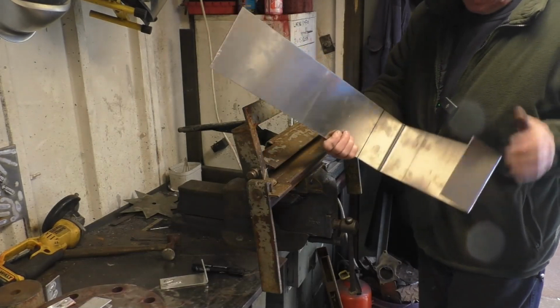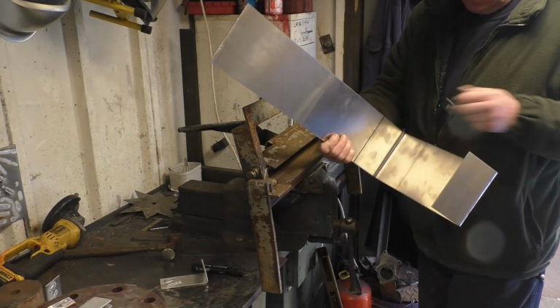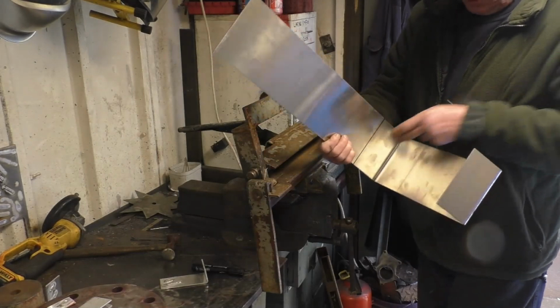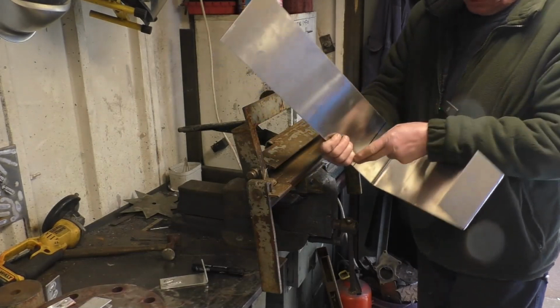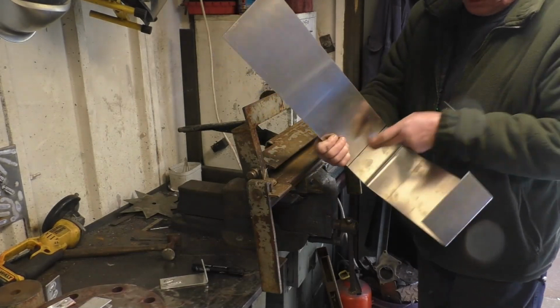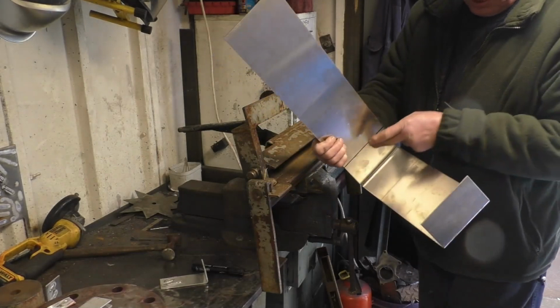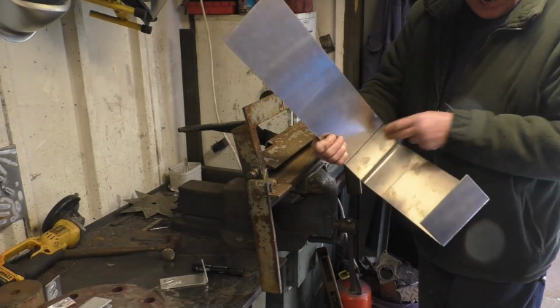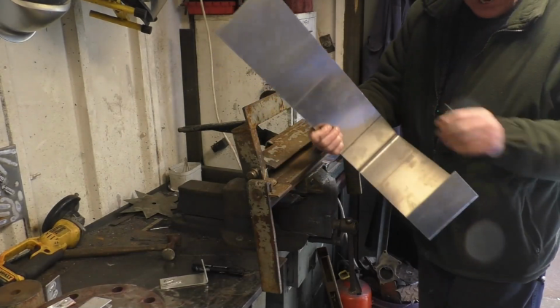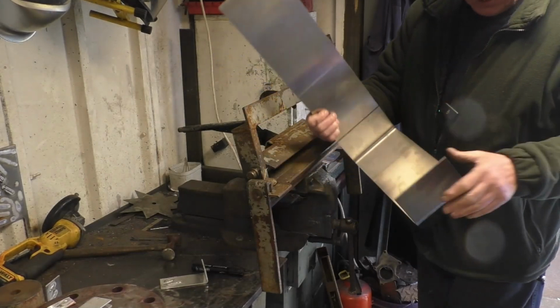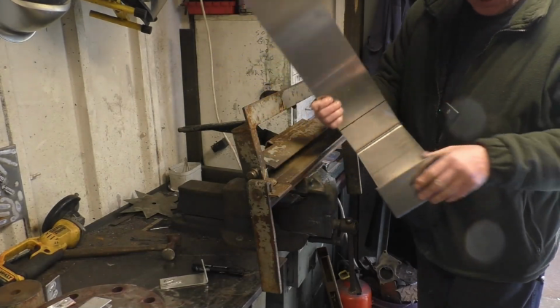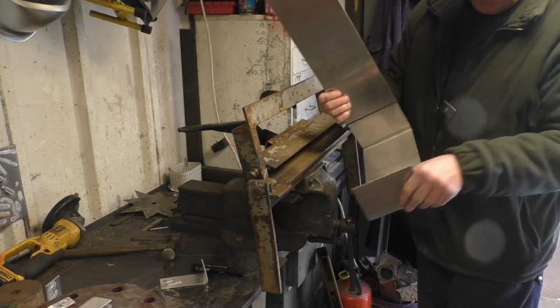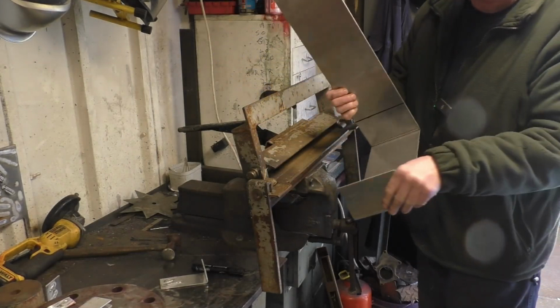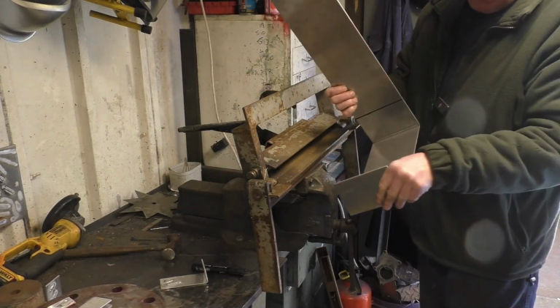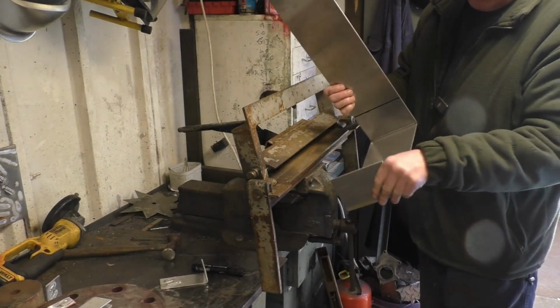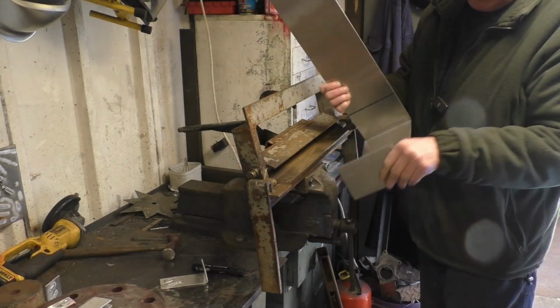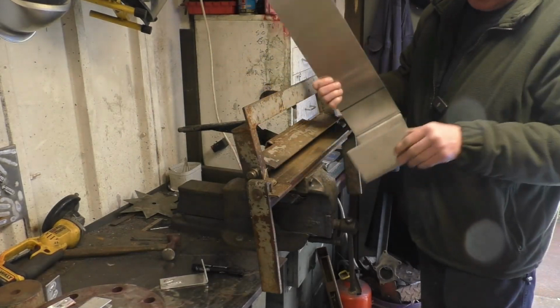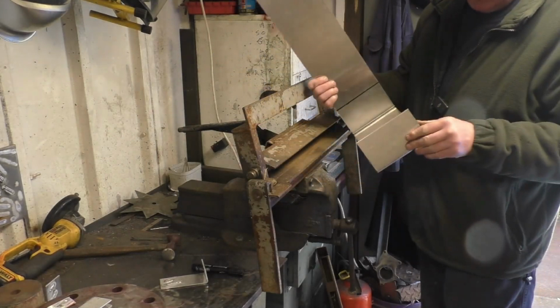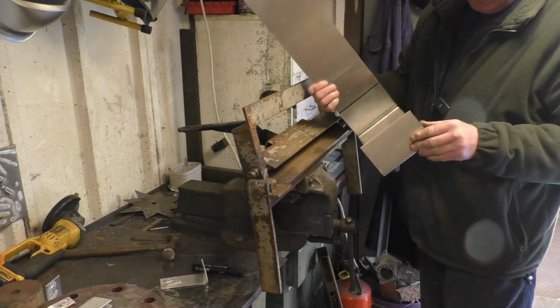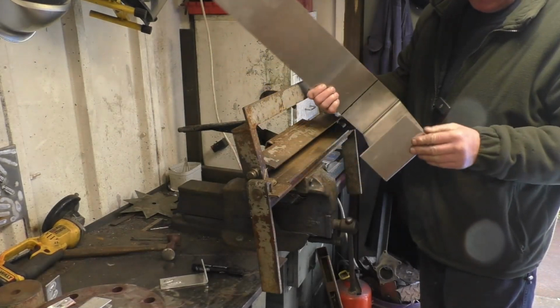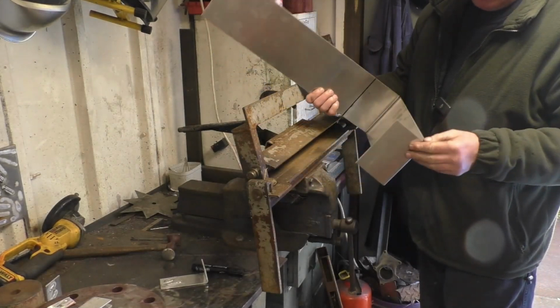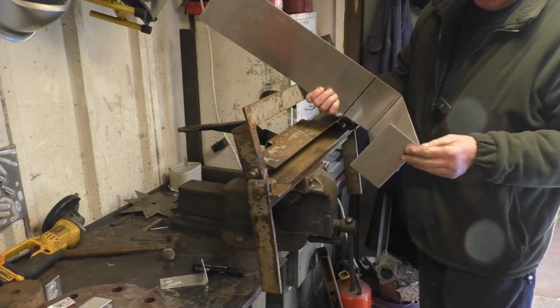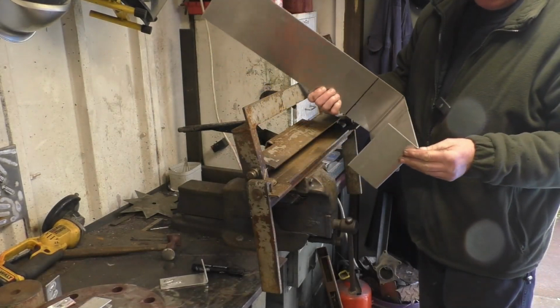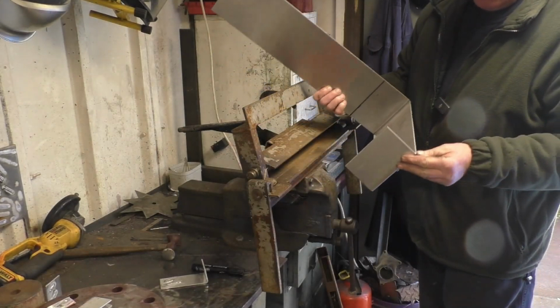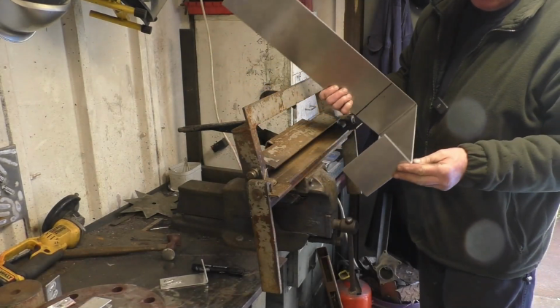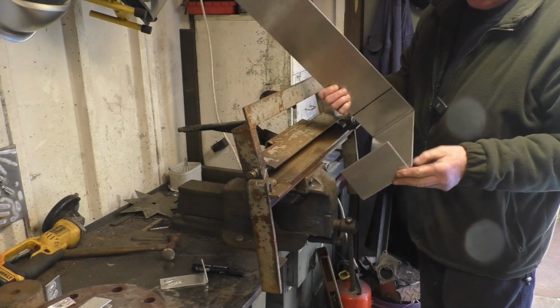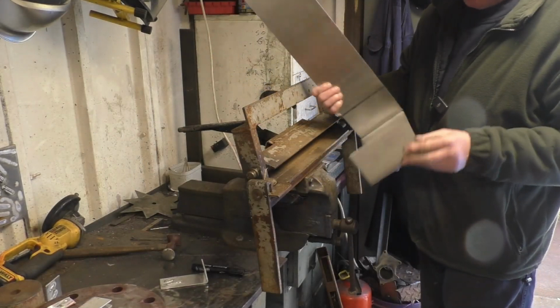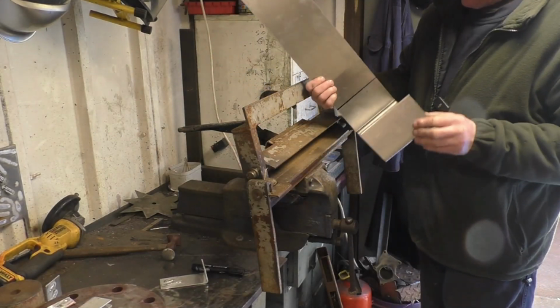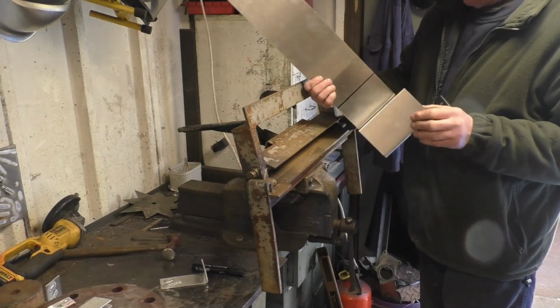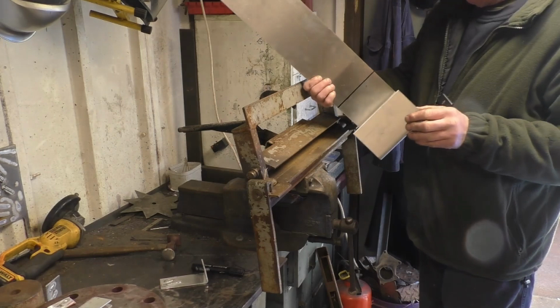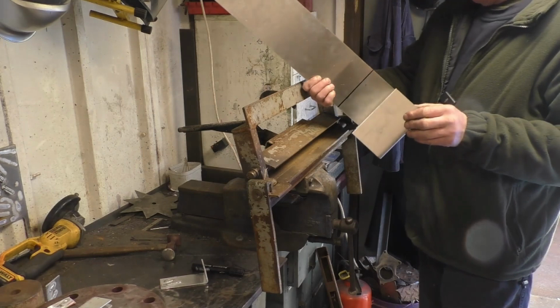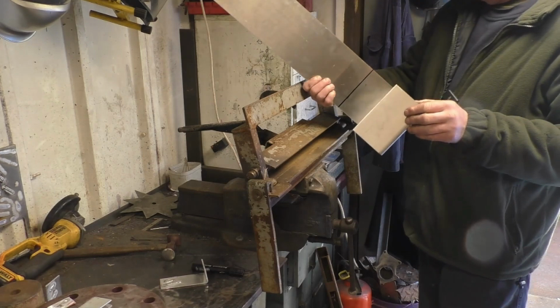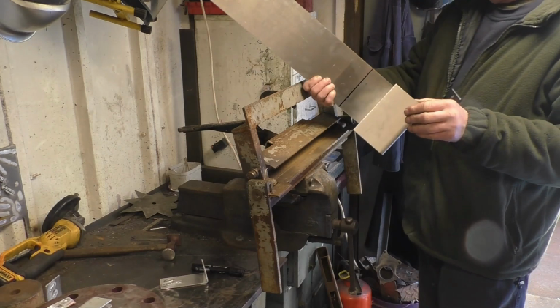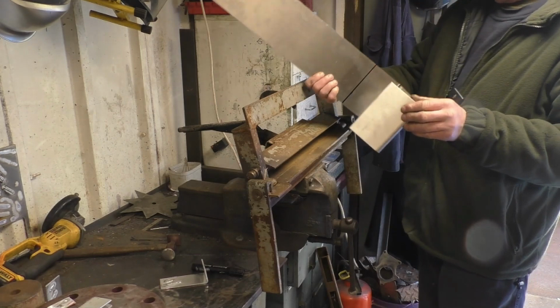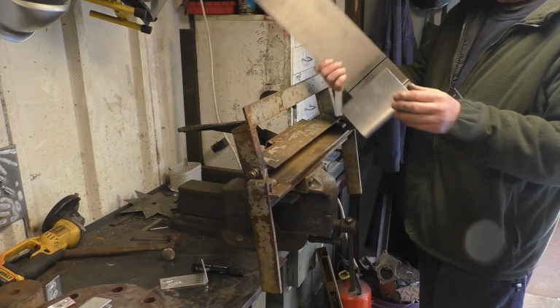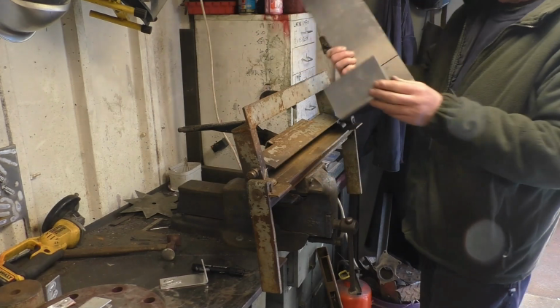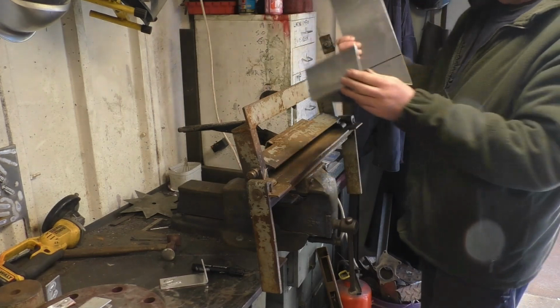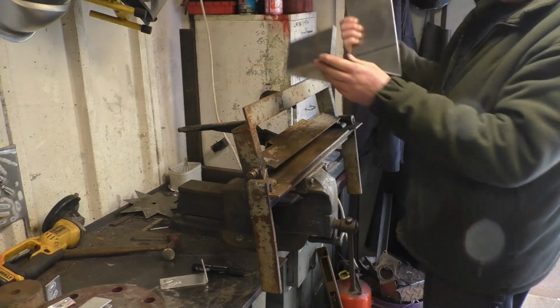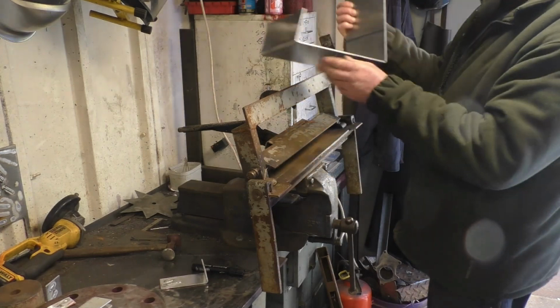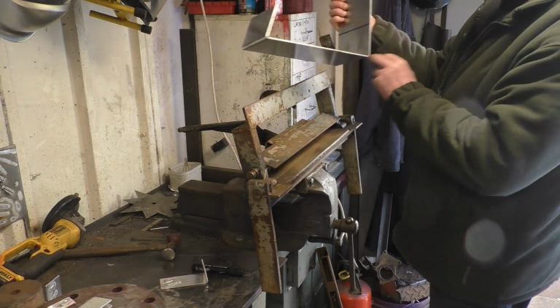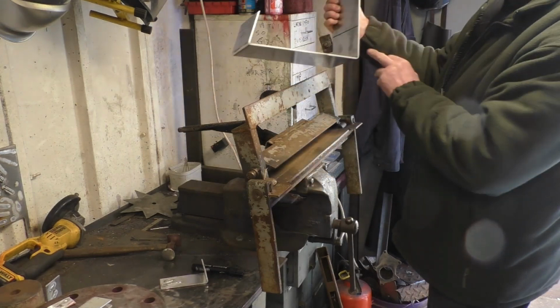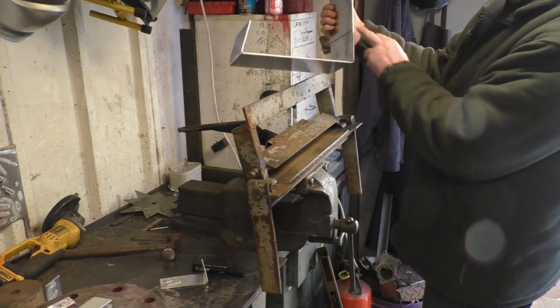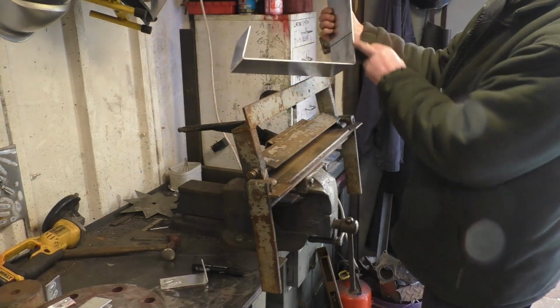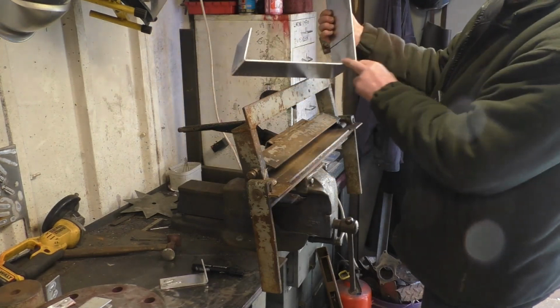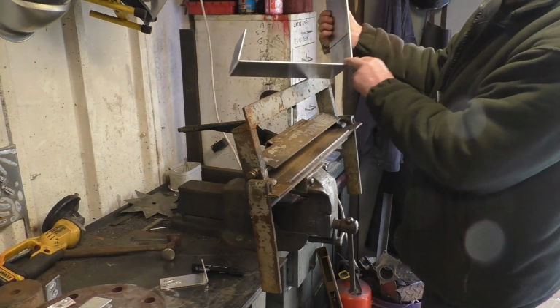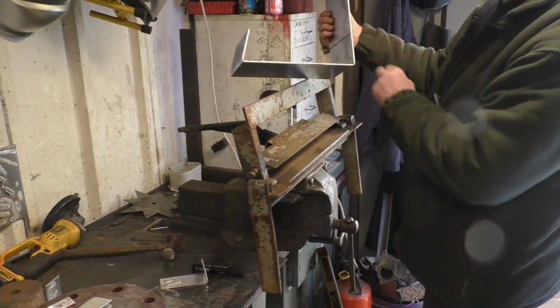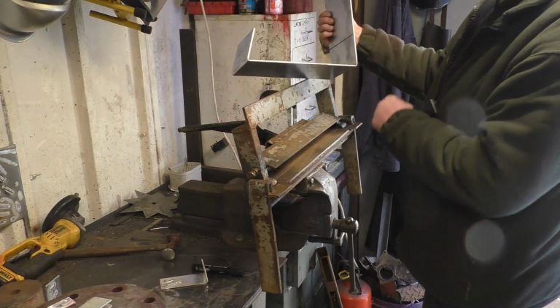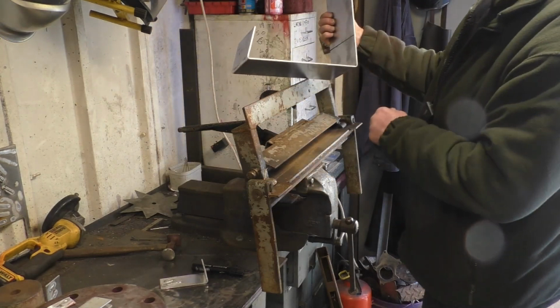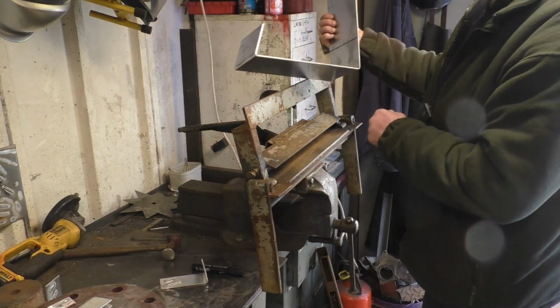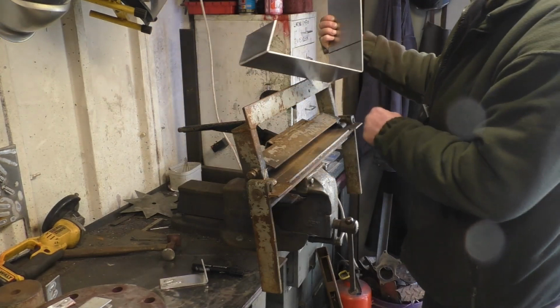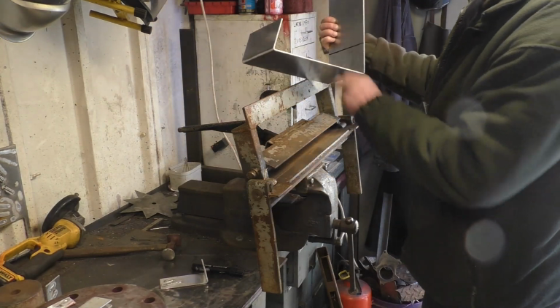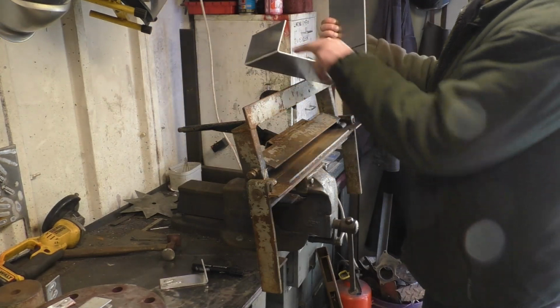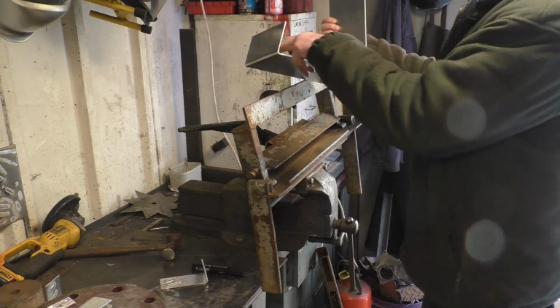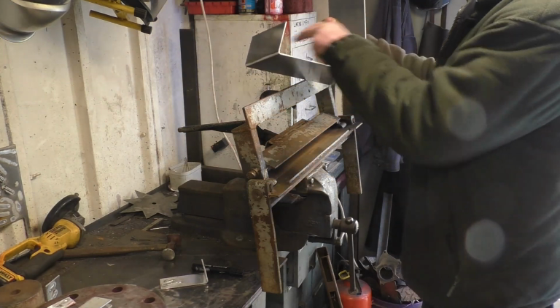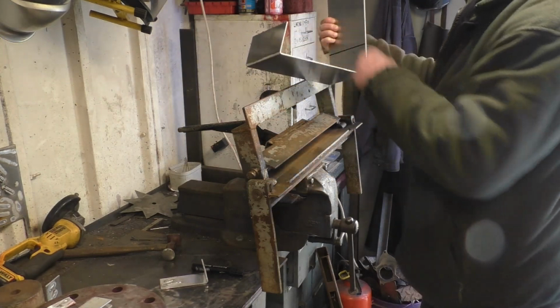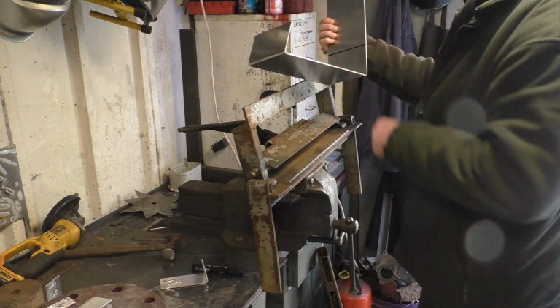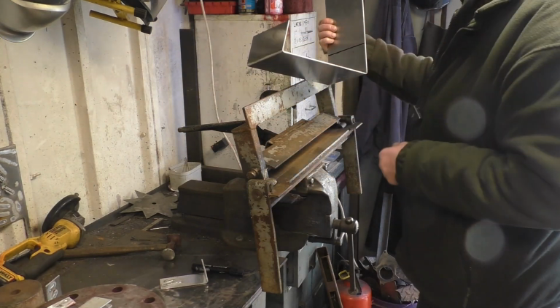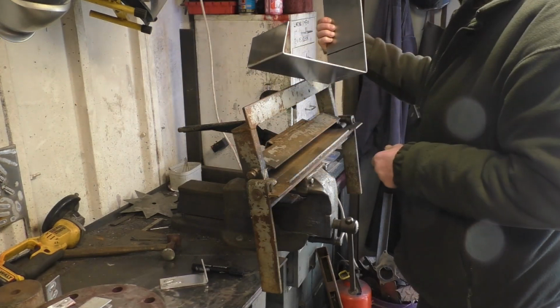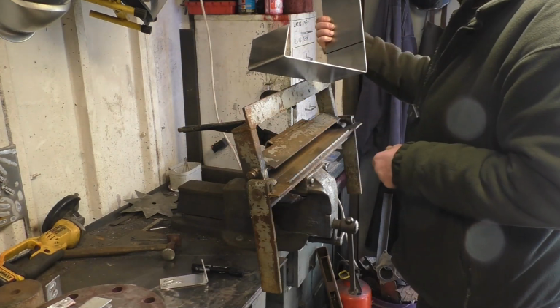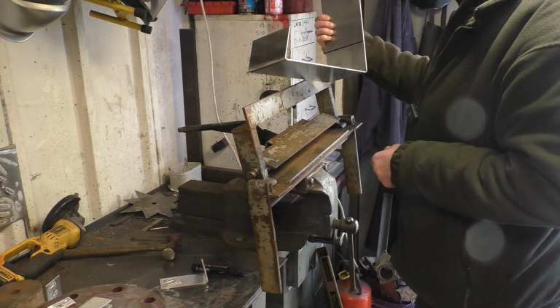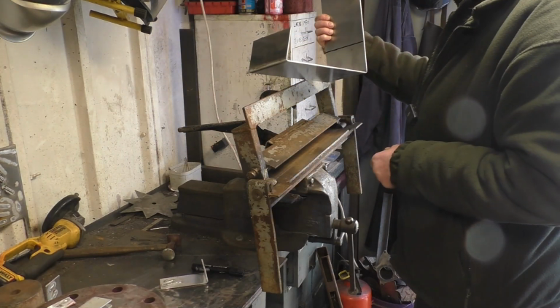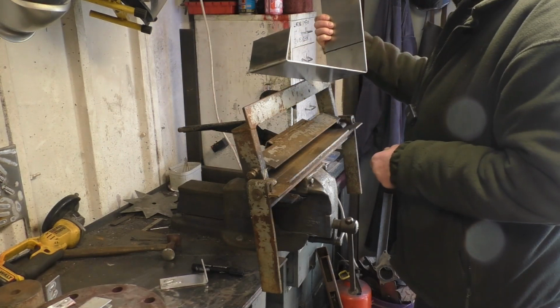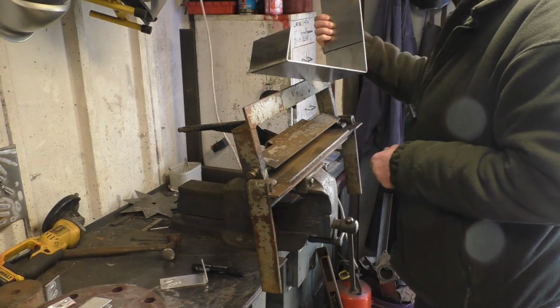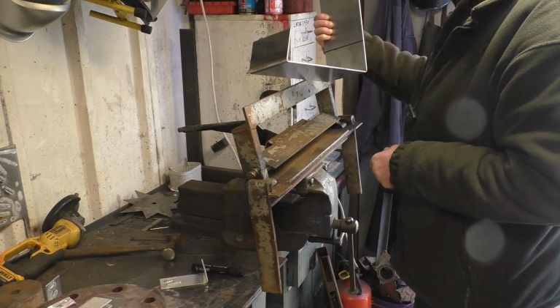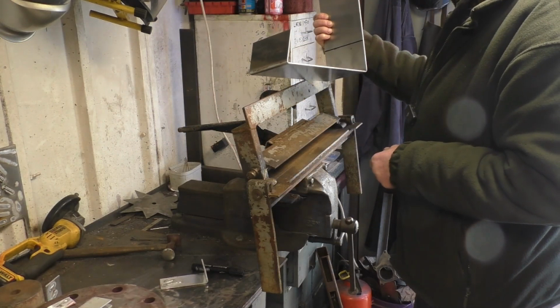I'll cut this to height now and then bend that. Straighten that up a little bit — that's a nice 90 there. We'll get to sort that one out, no problem.